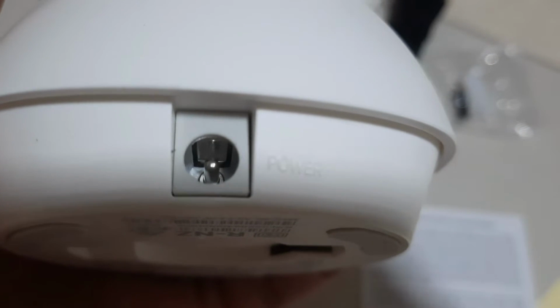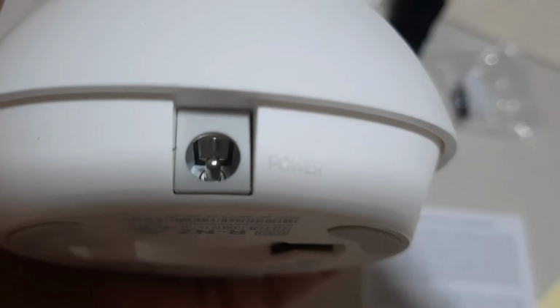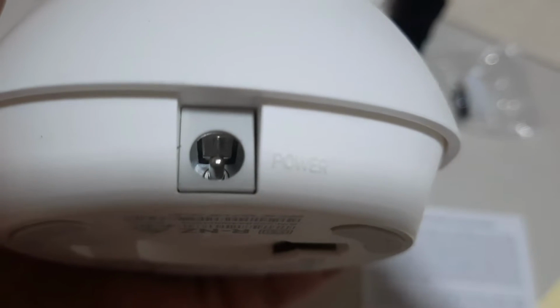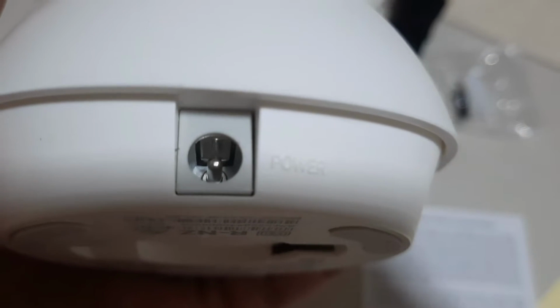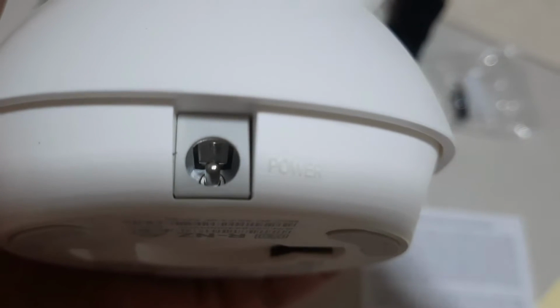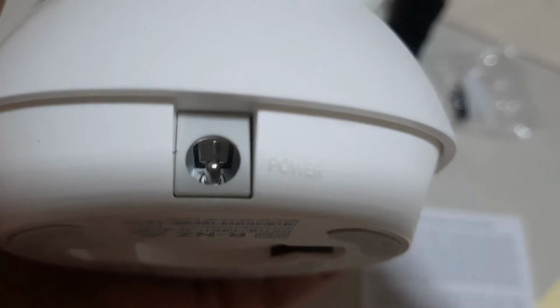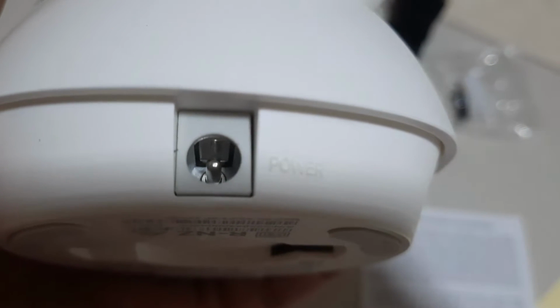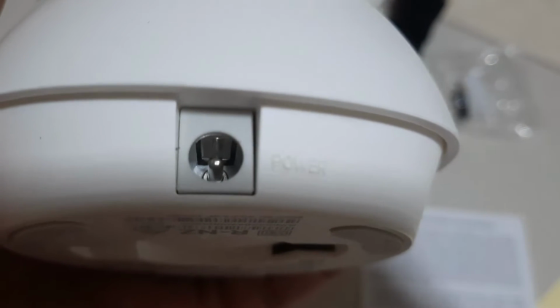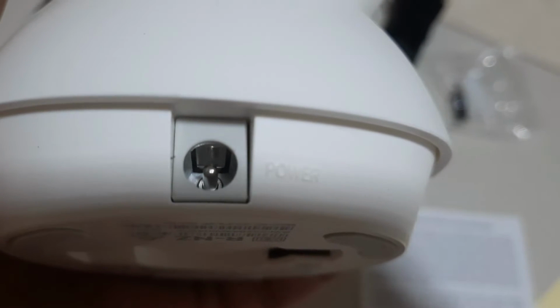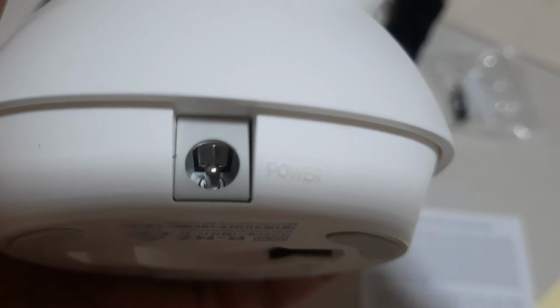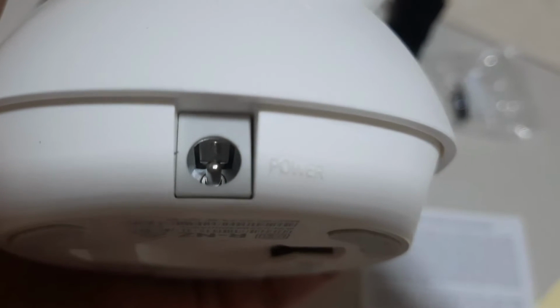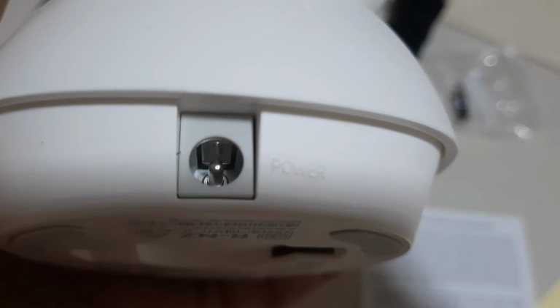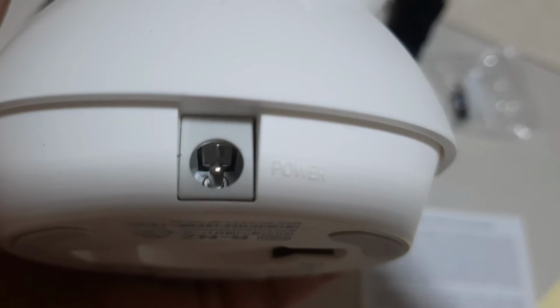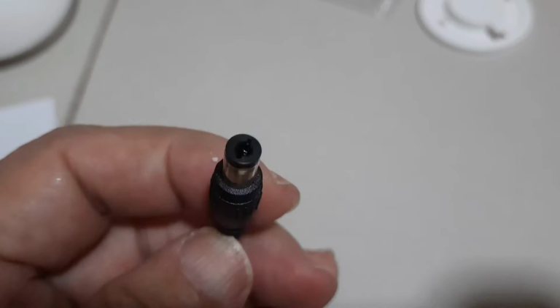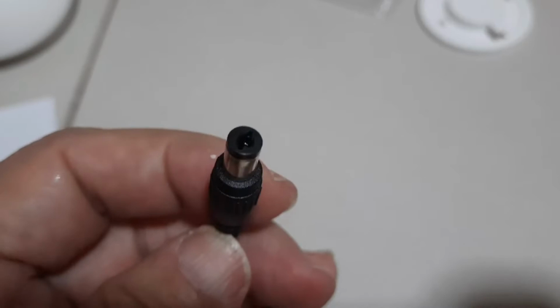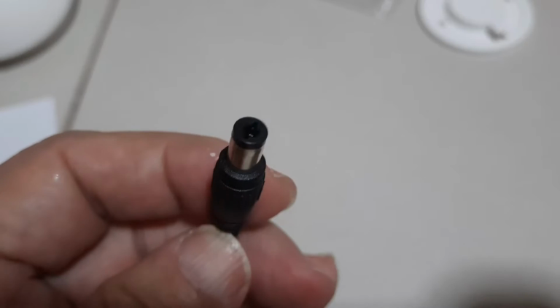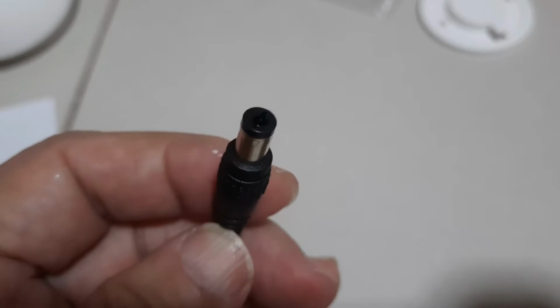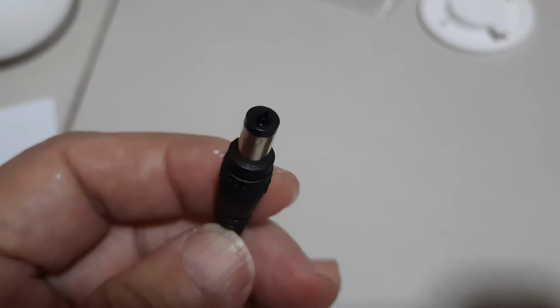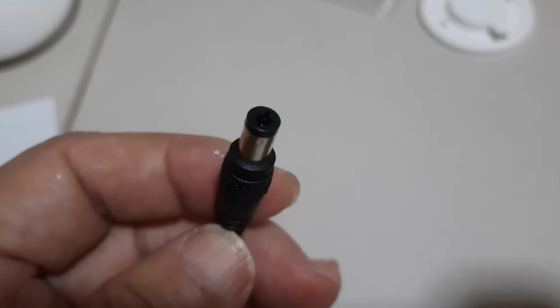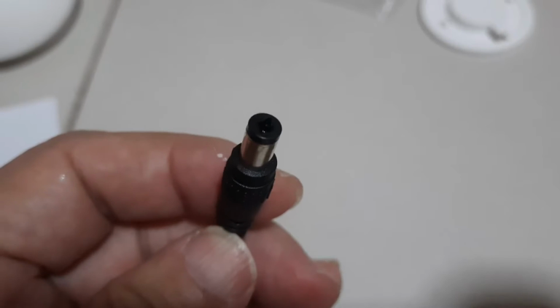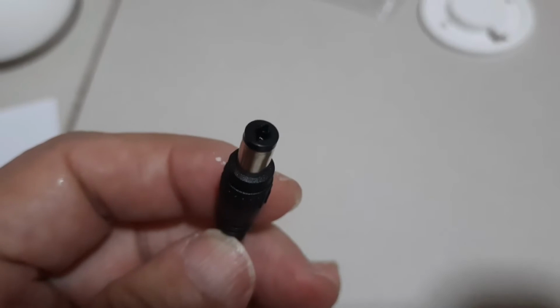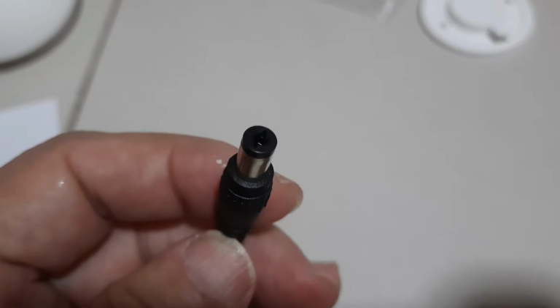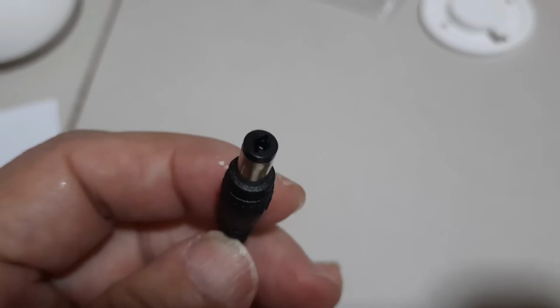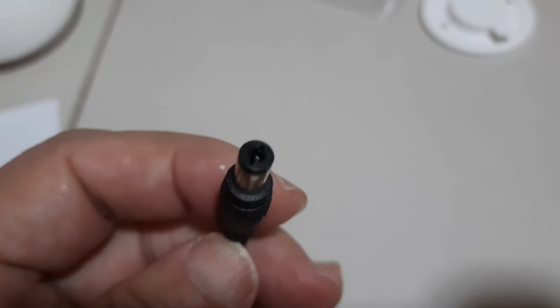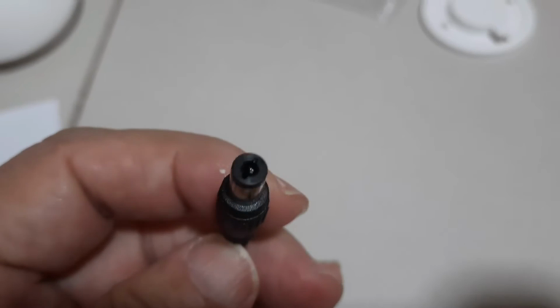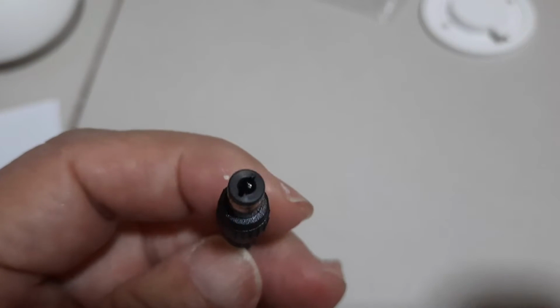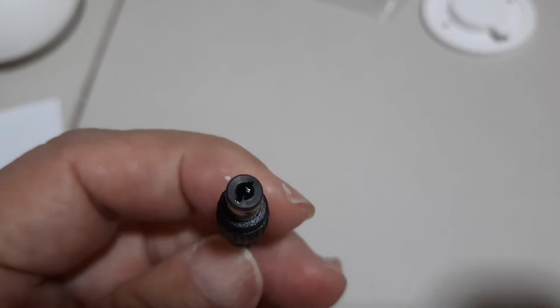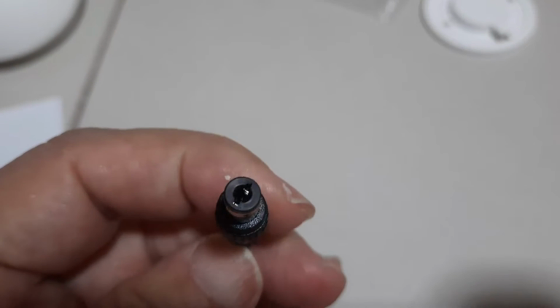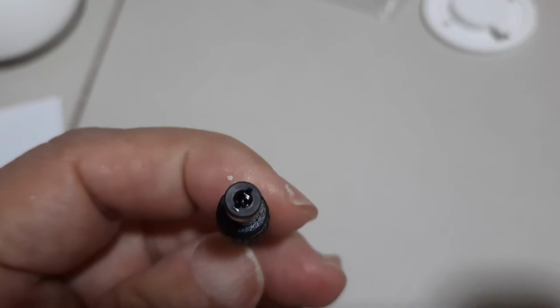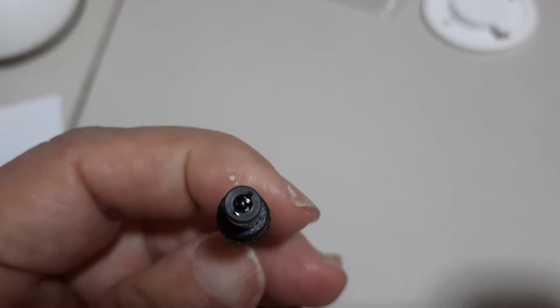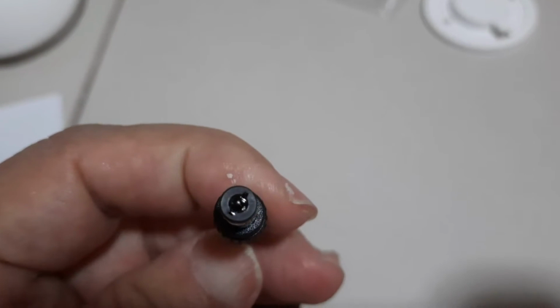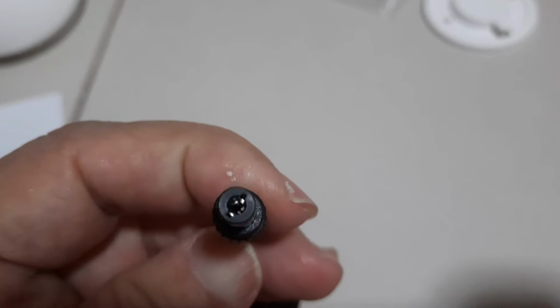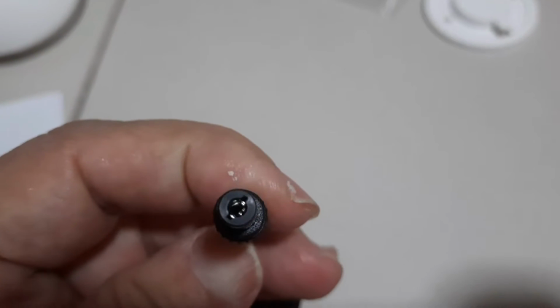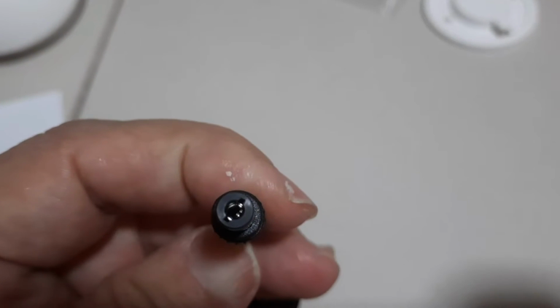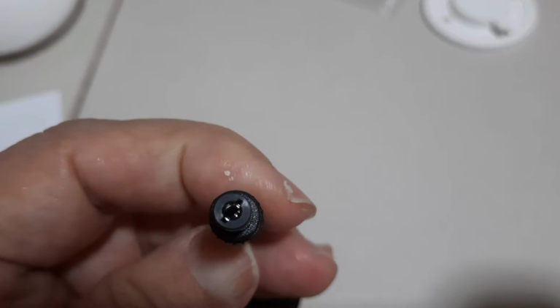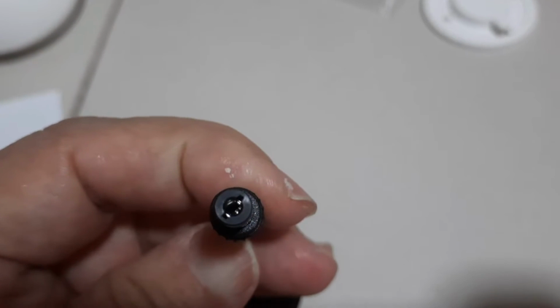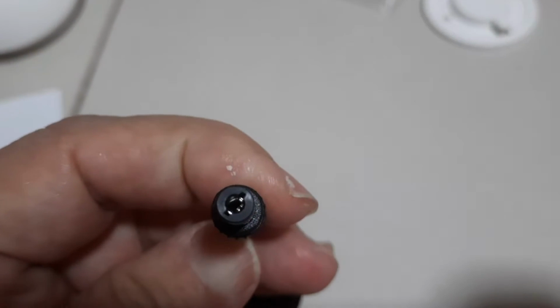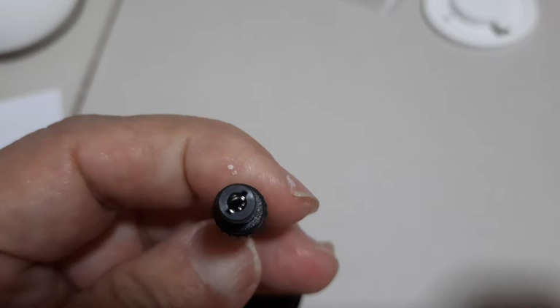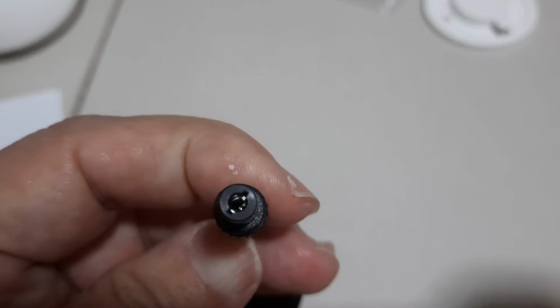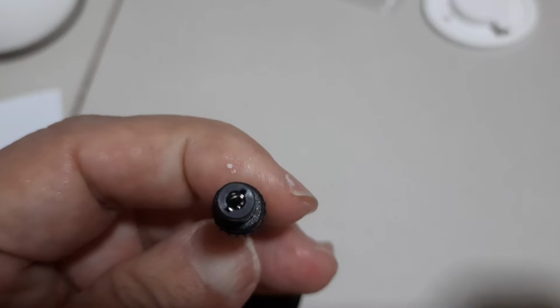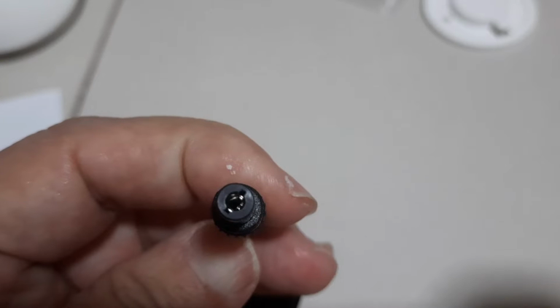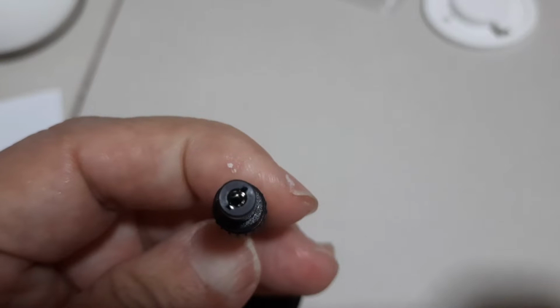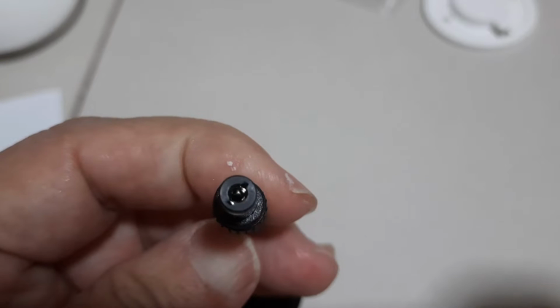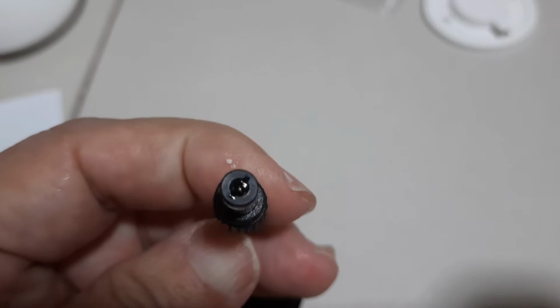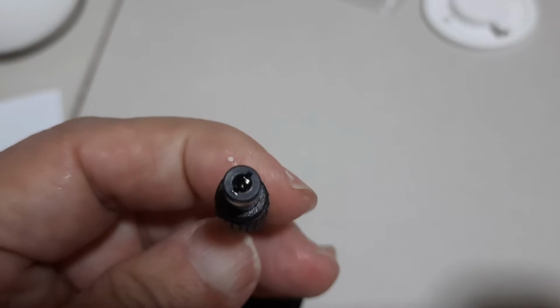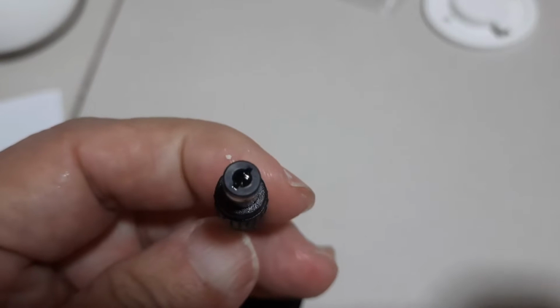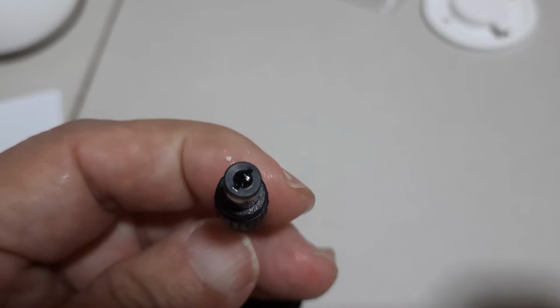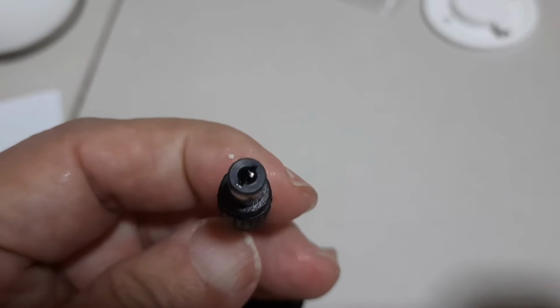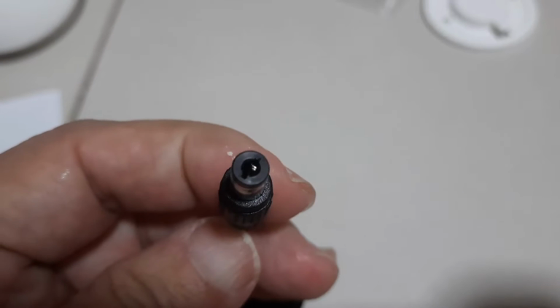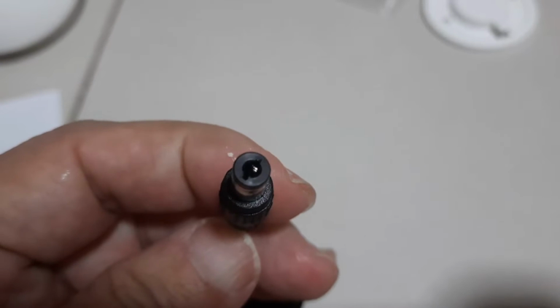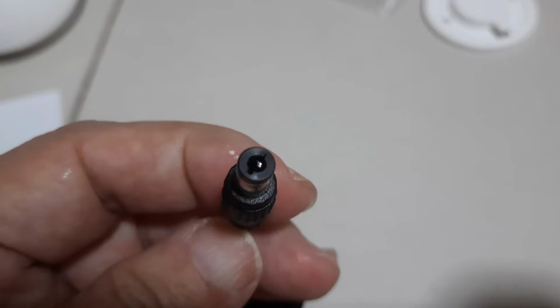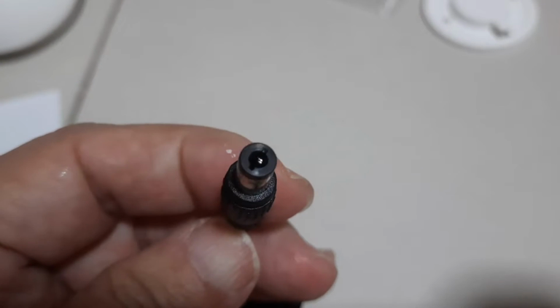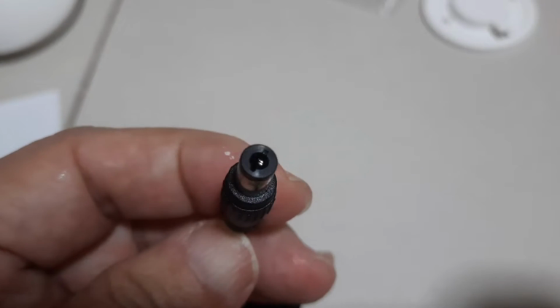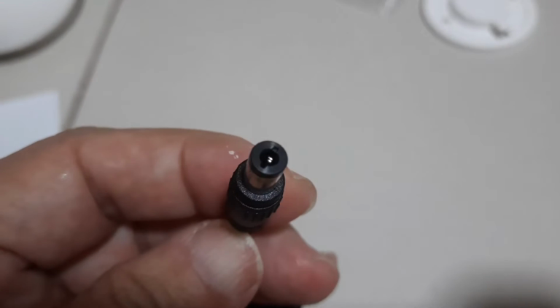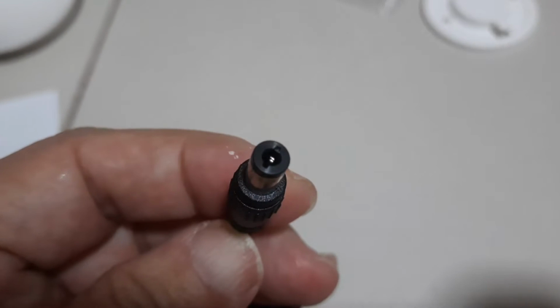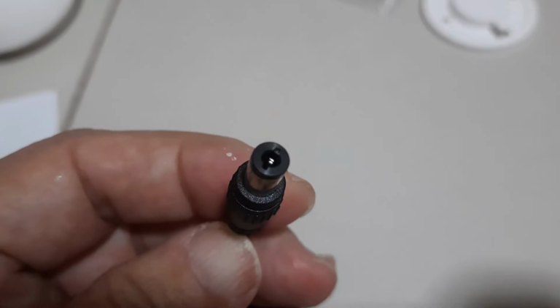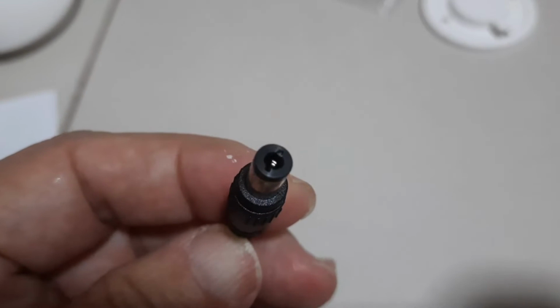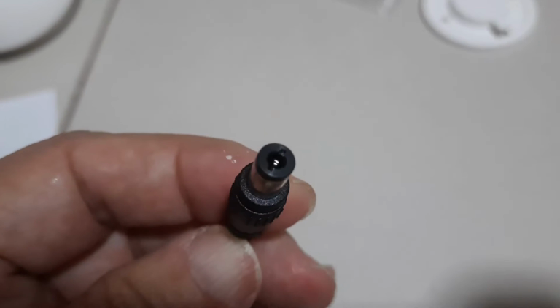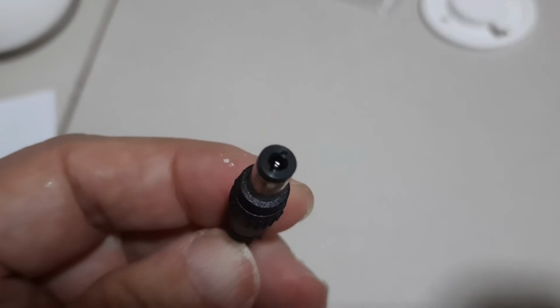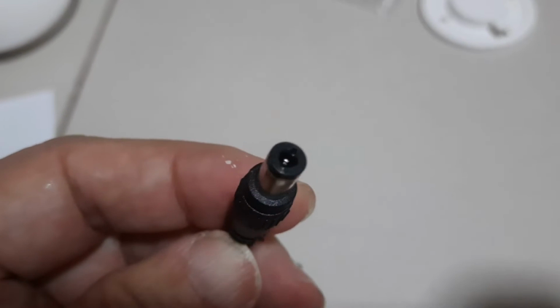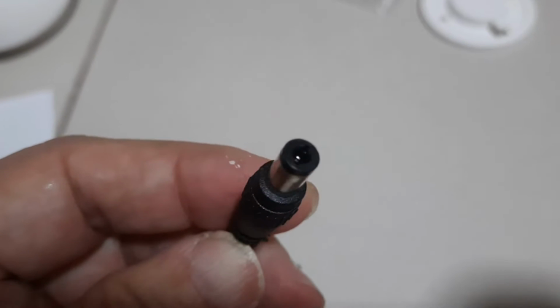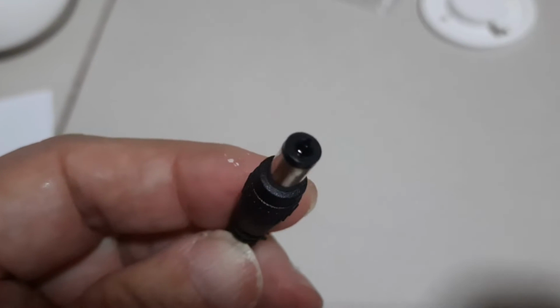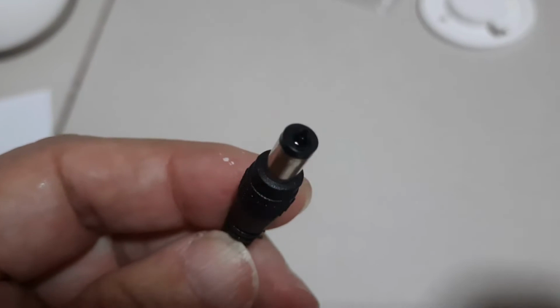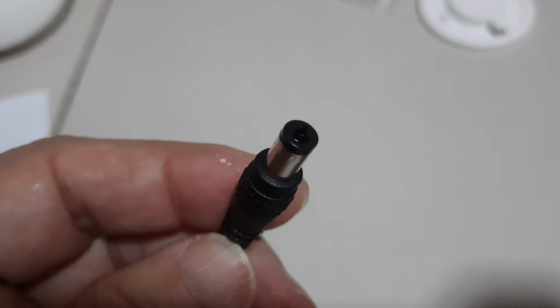Take note: this camera doesn't use a USB or USB-C cable. Instead, it uses a power adapter to power it up.